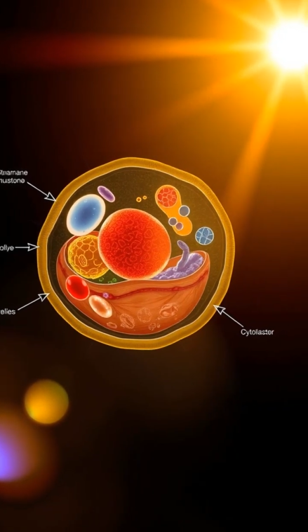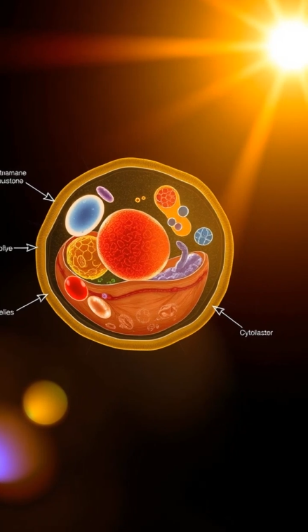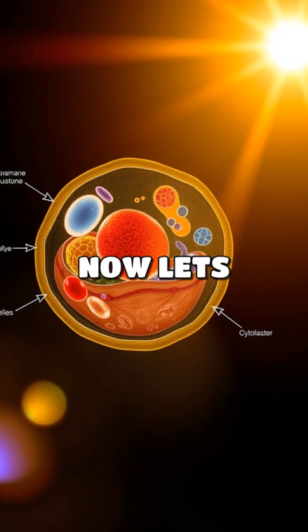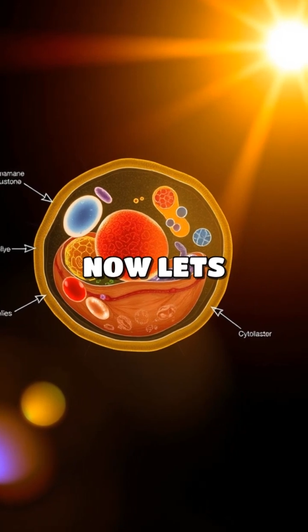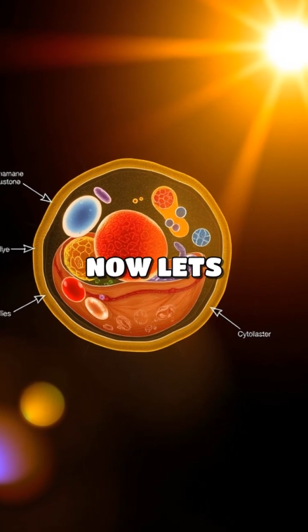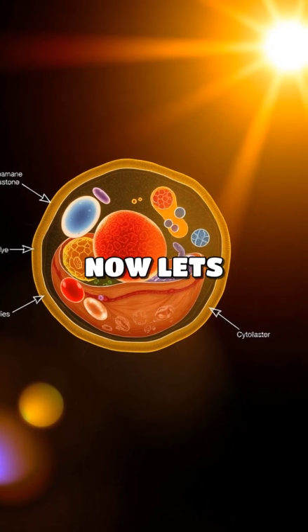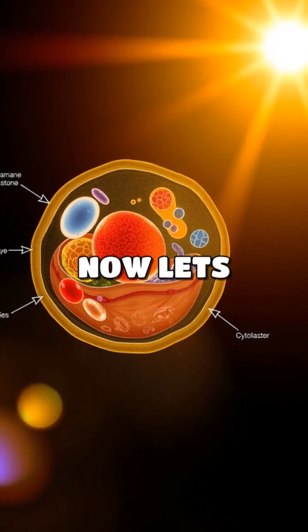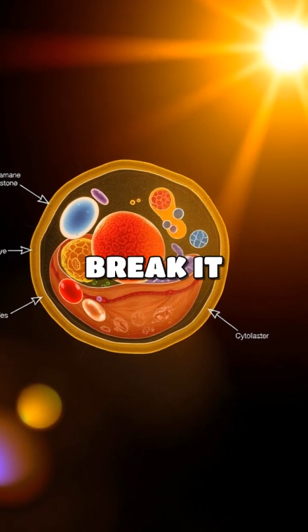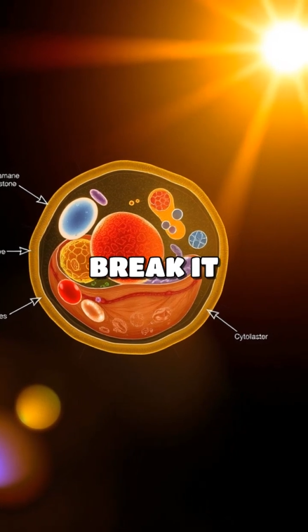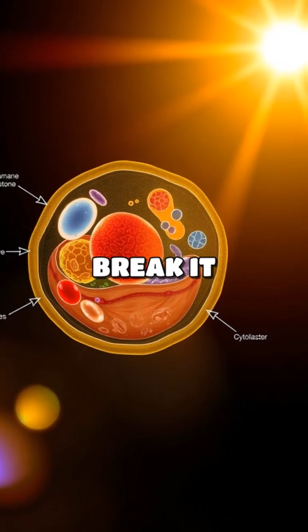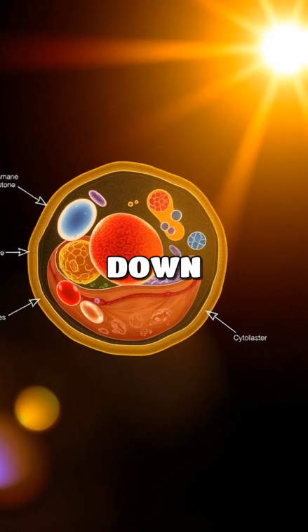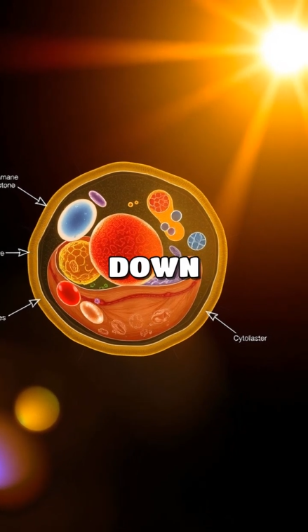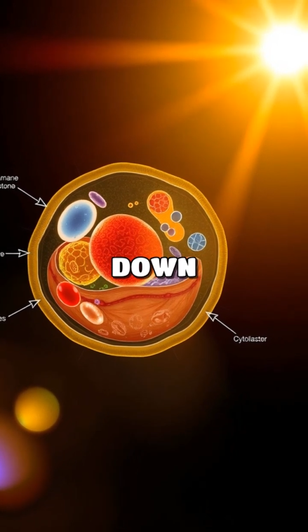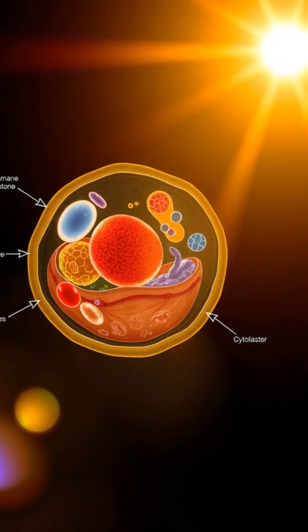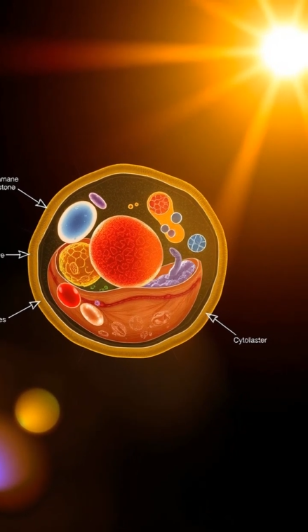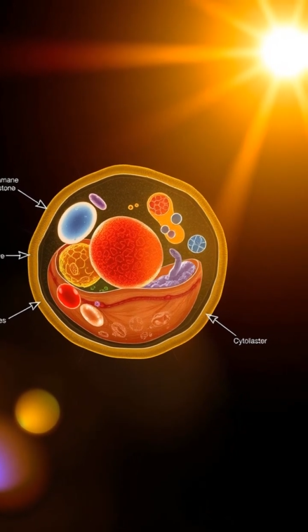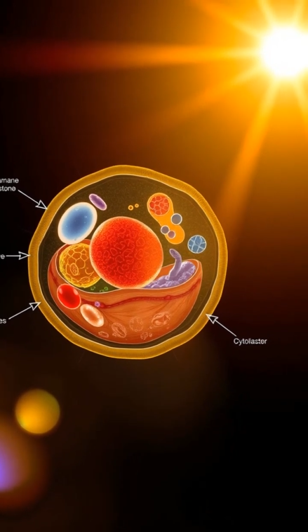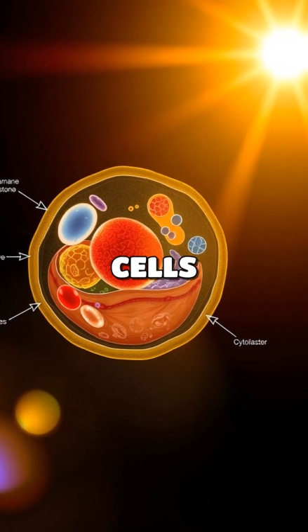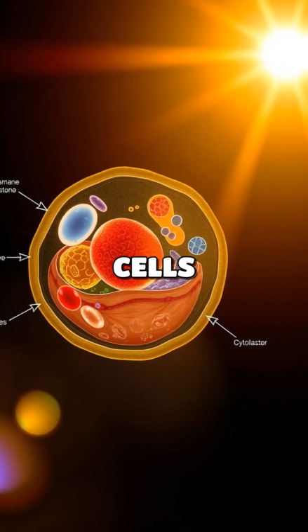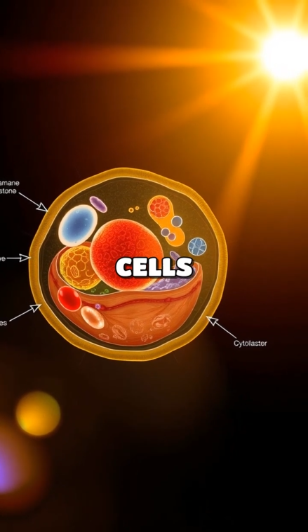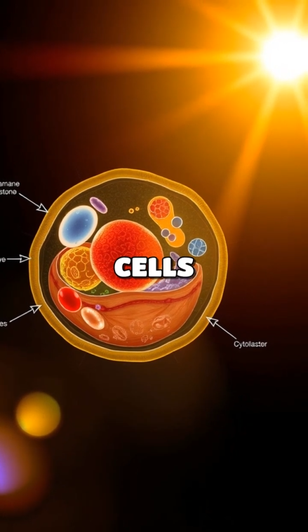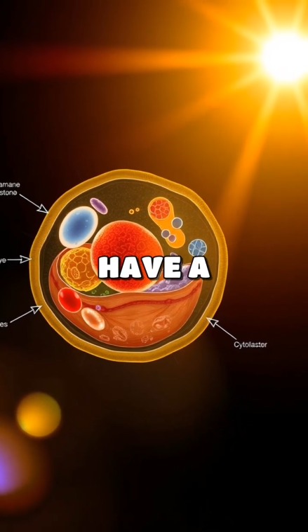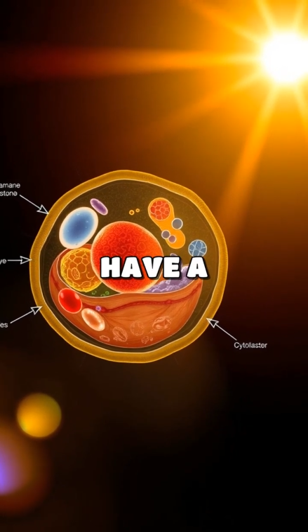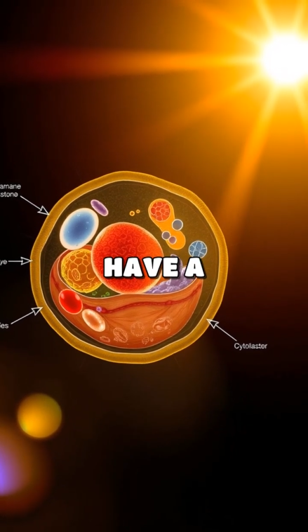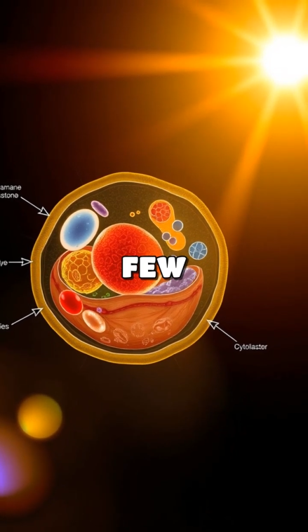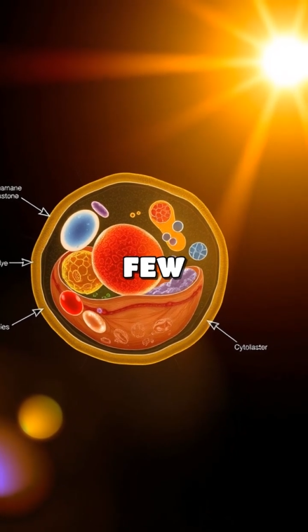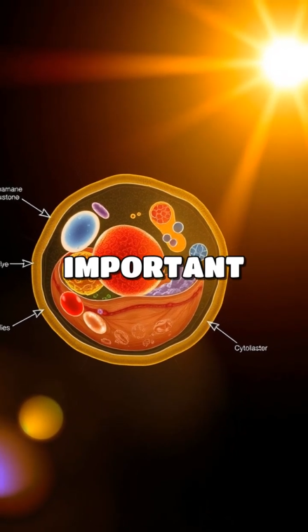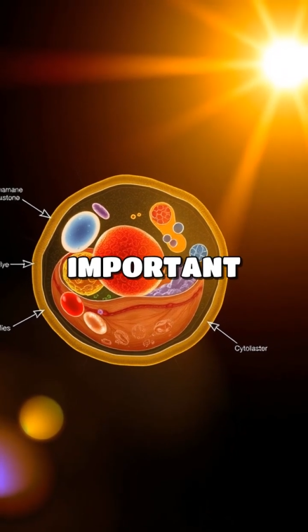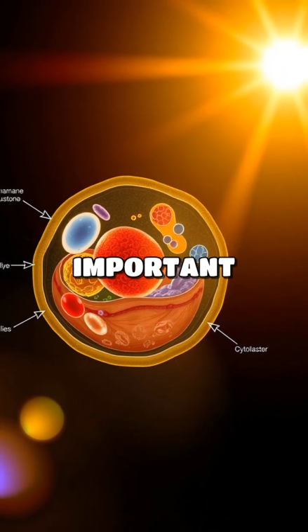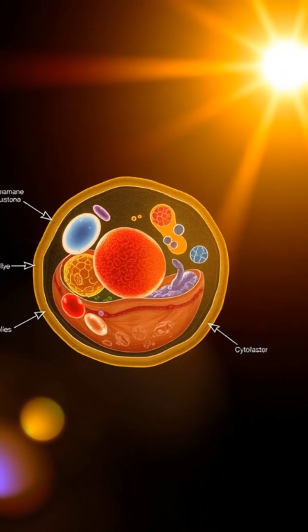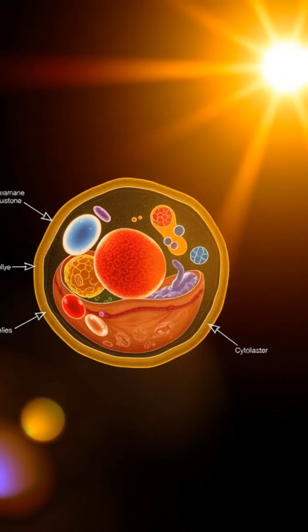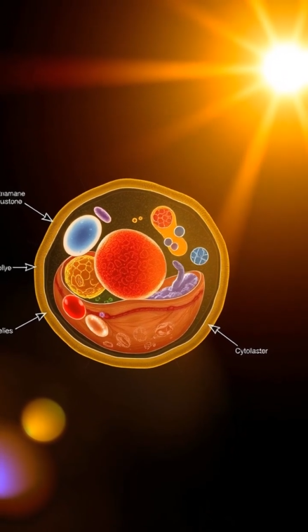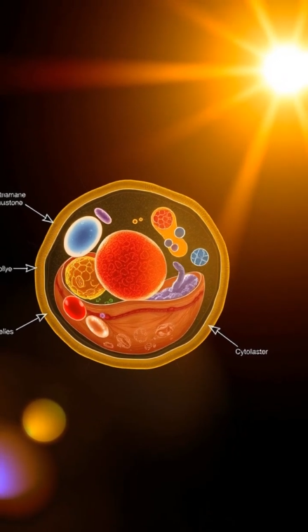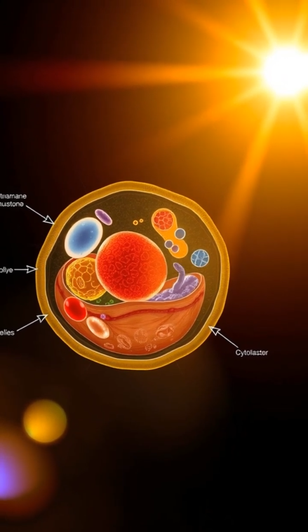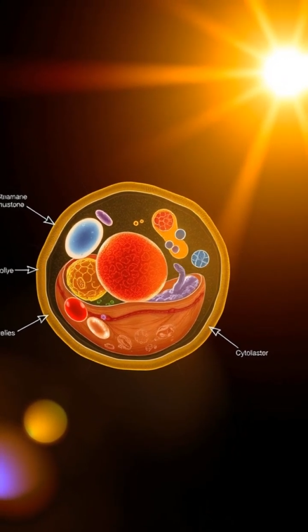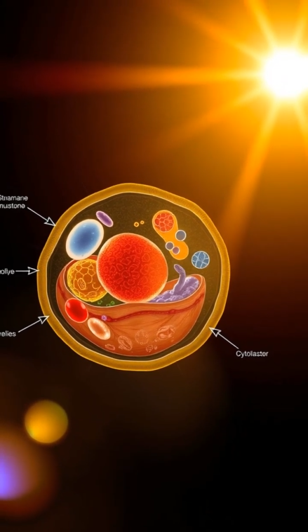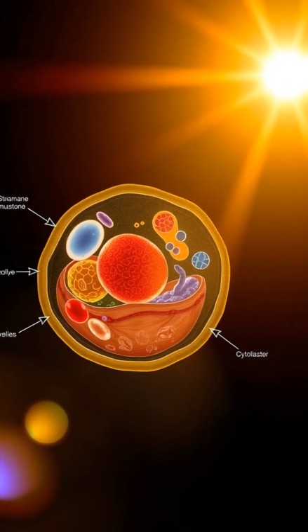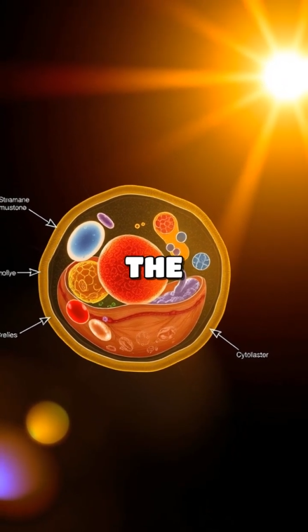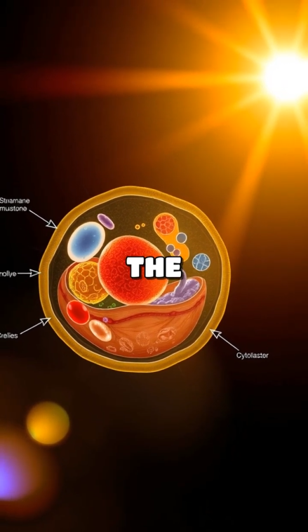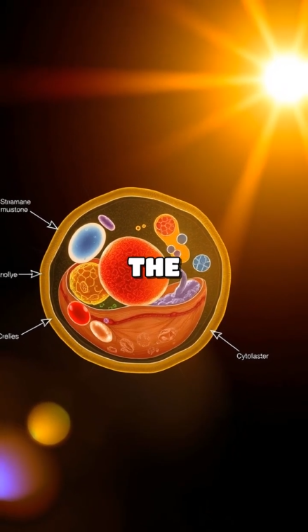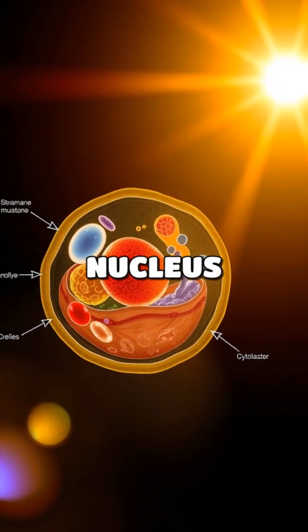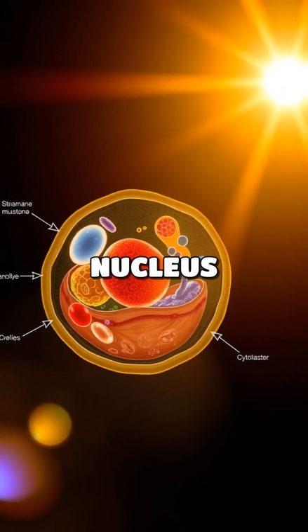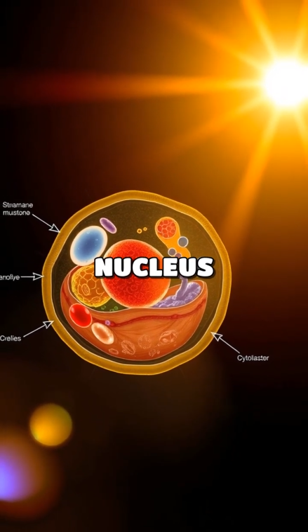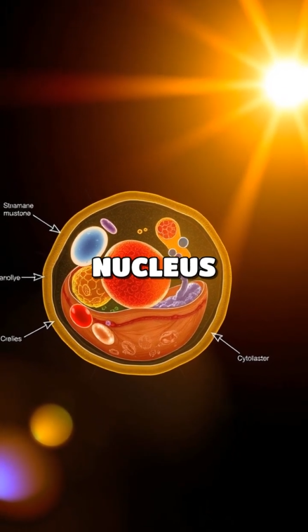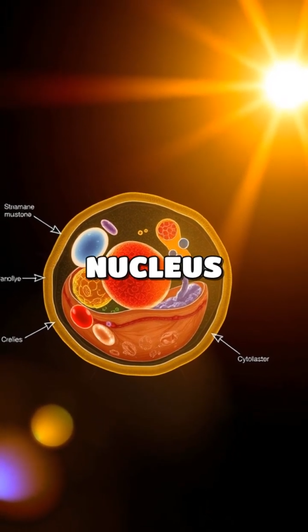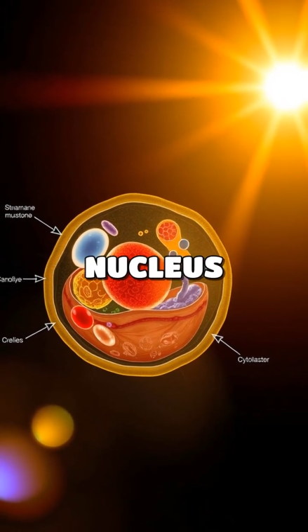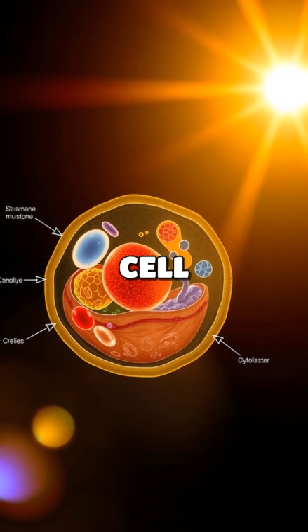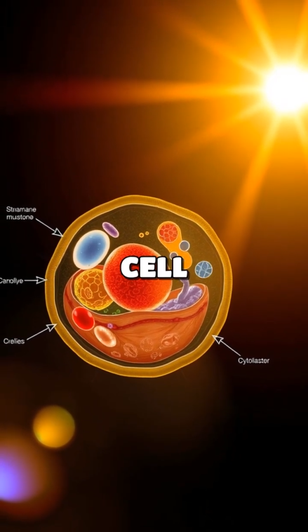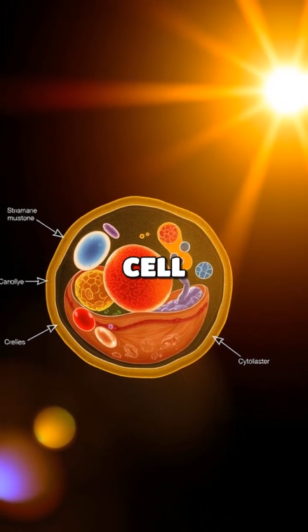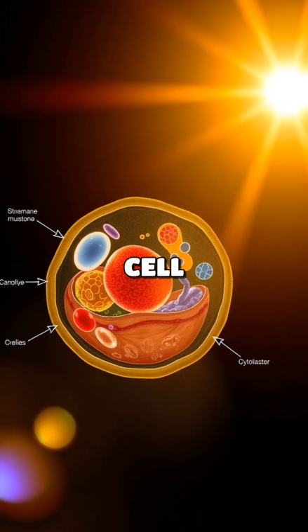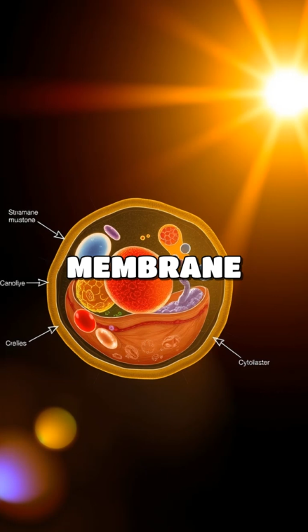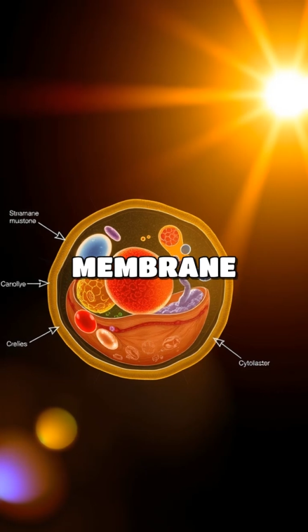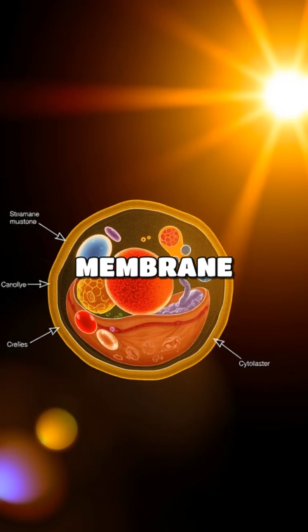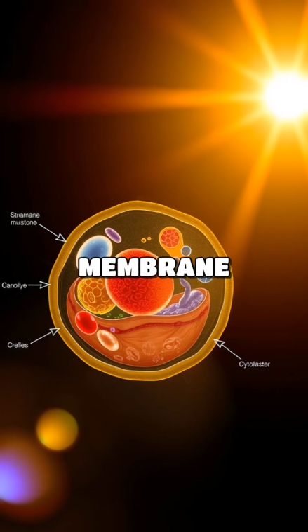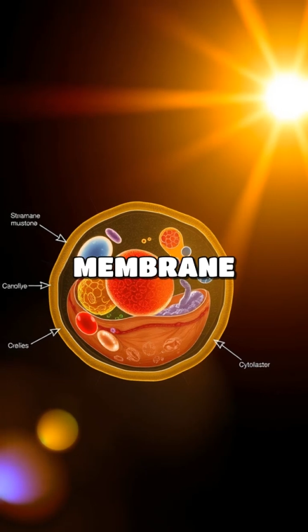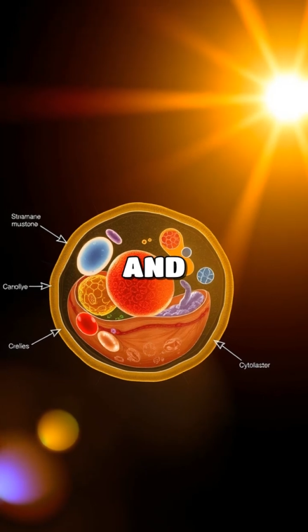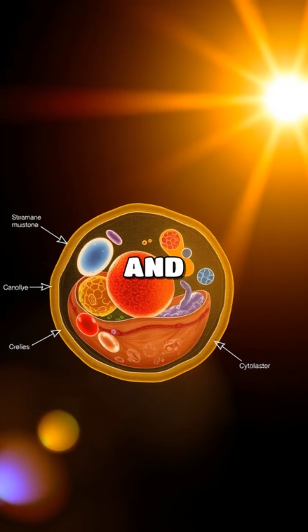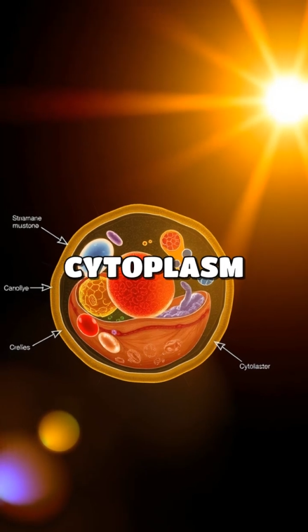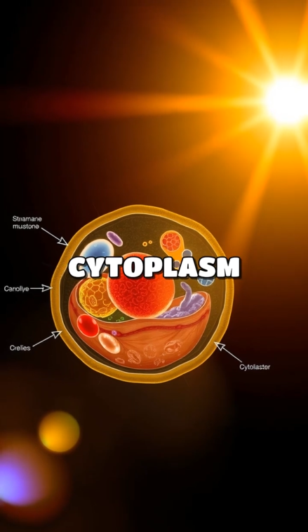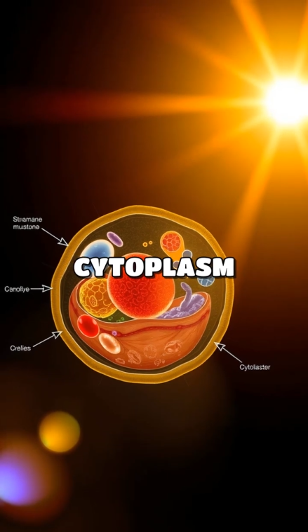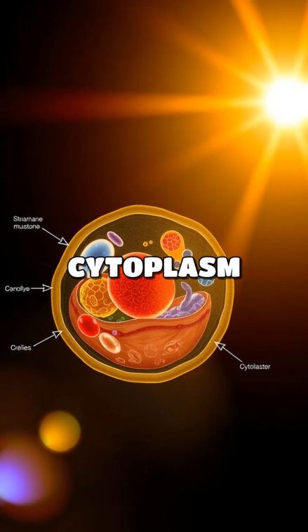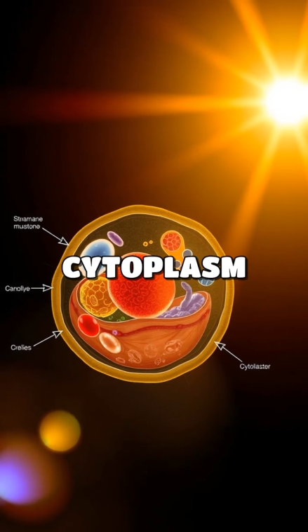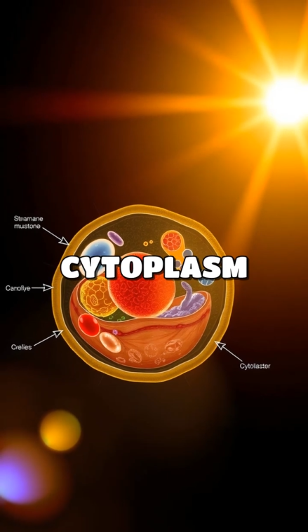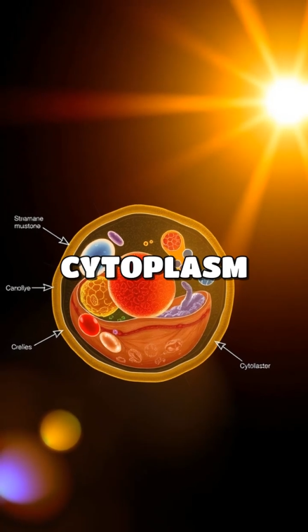Now, let's break it down. Cells have a few important parts: the nucleus, cell membrane, and cytoplasm.